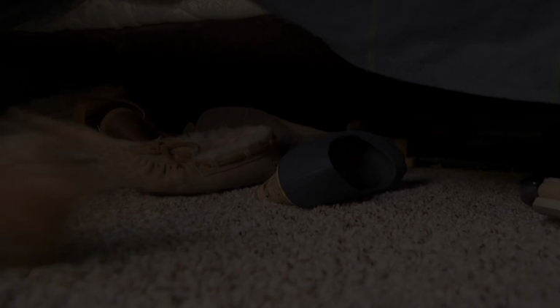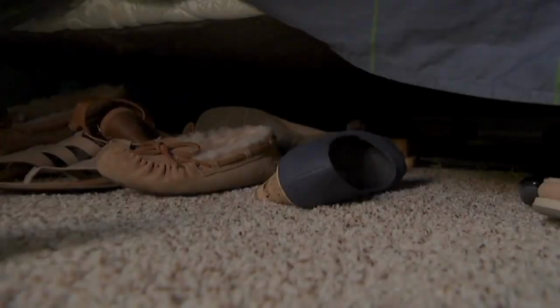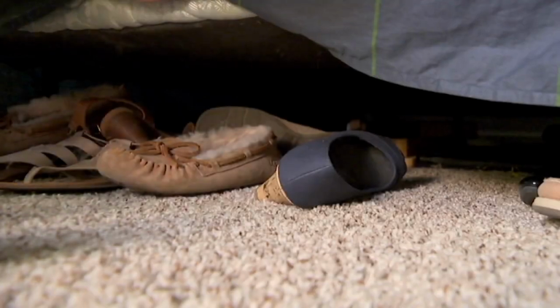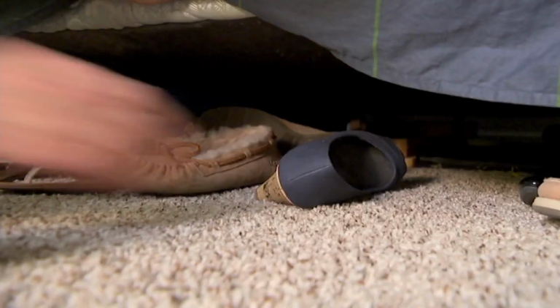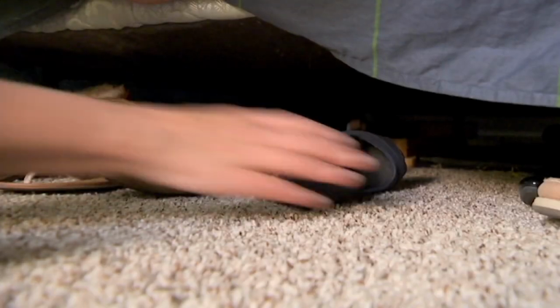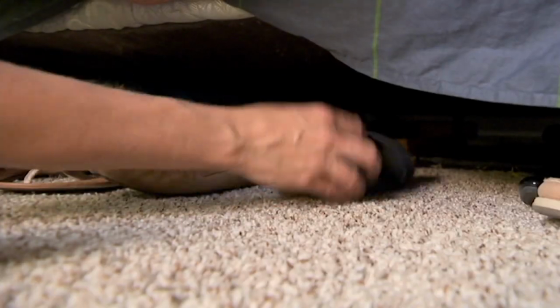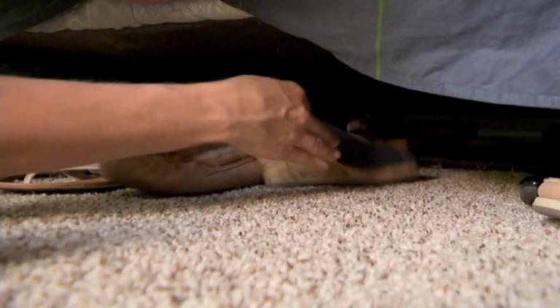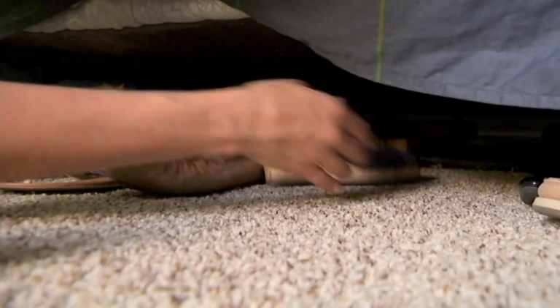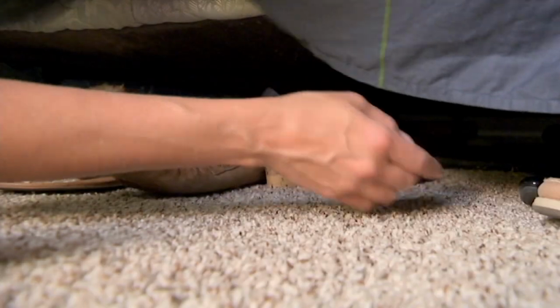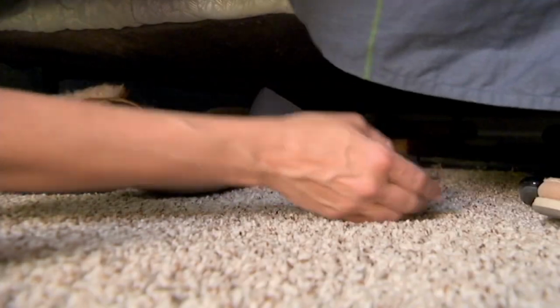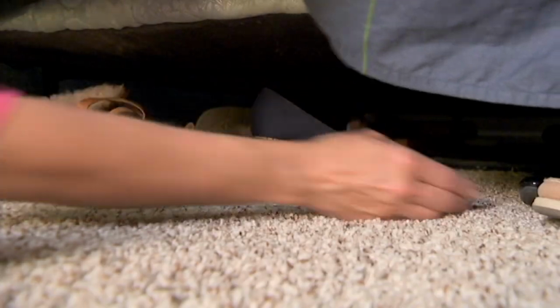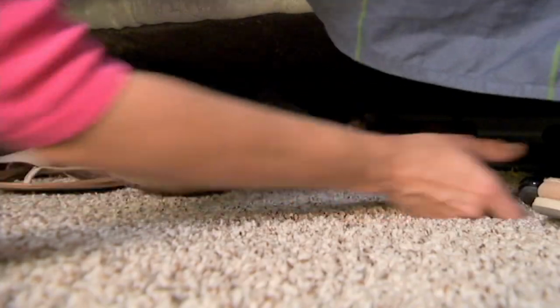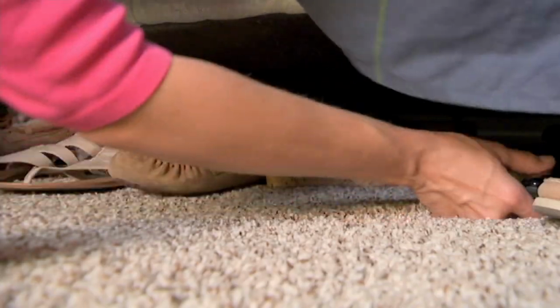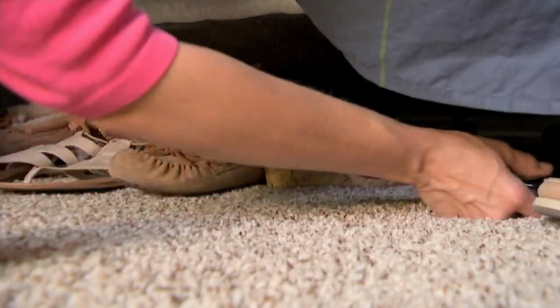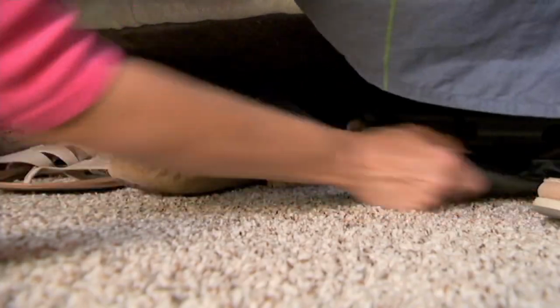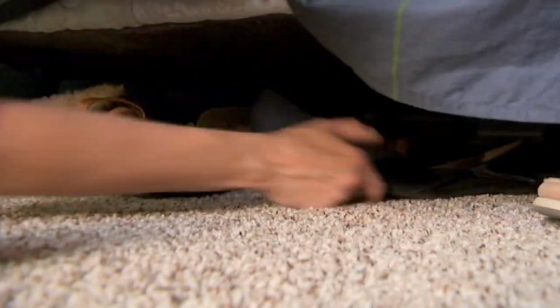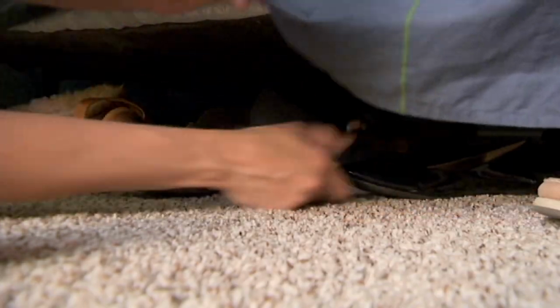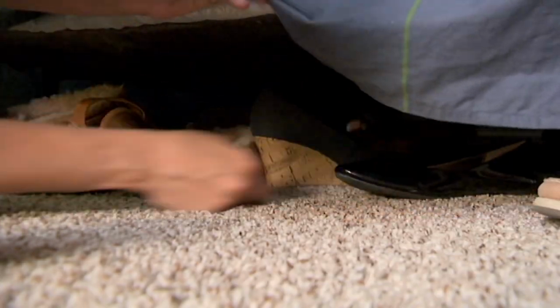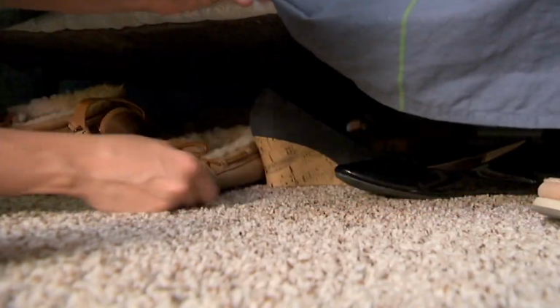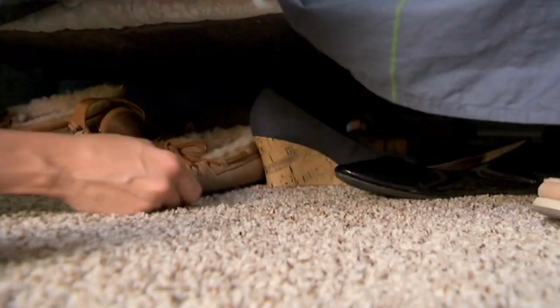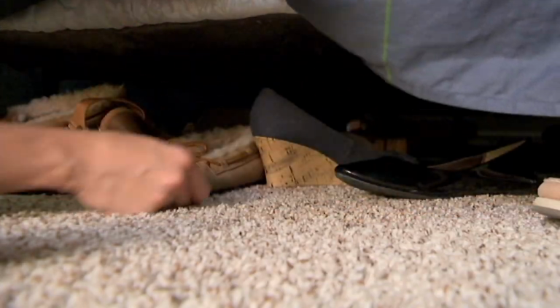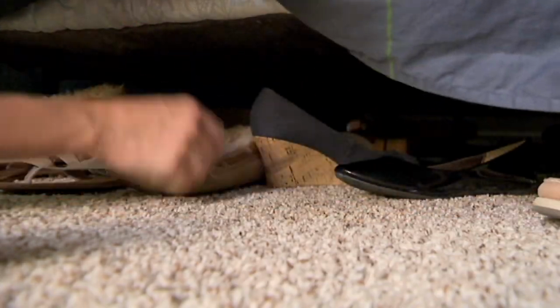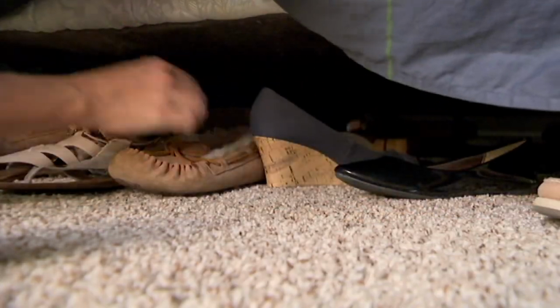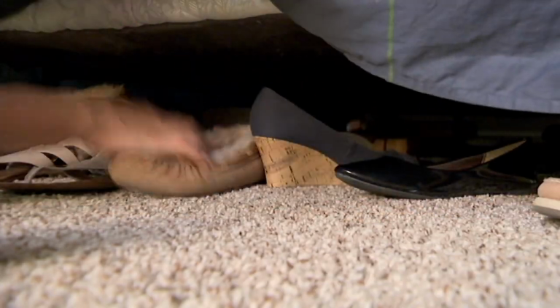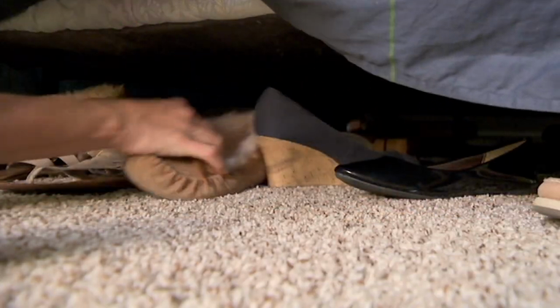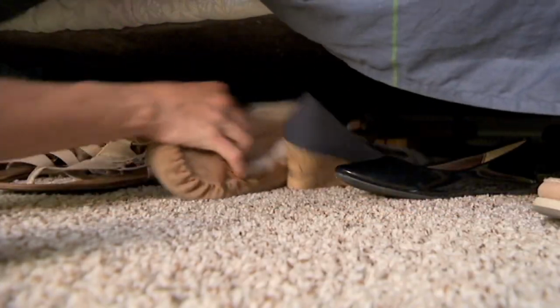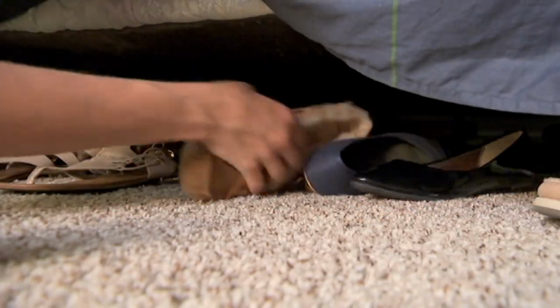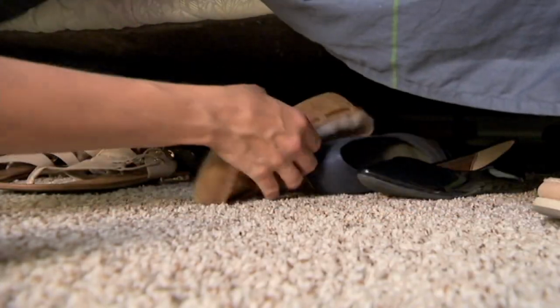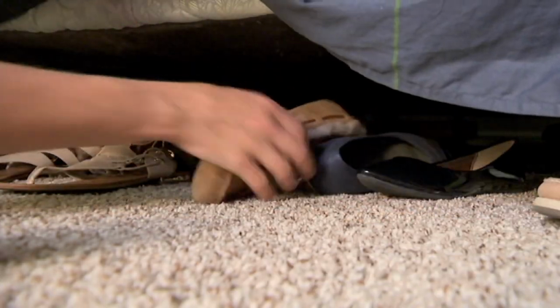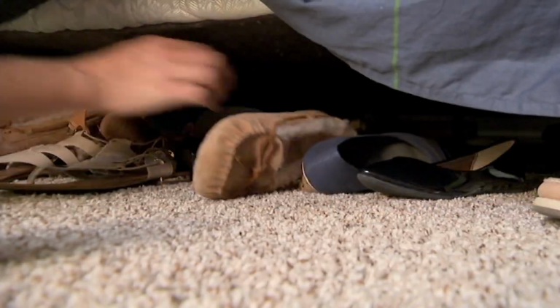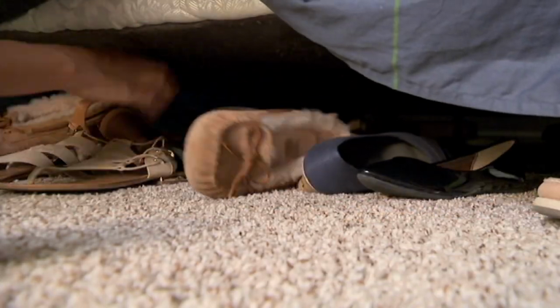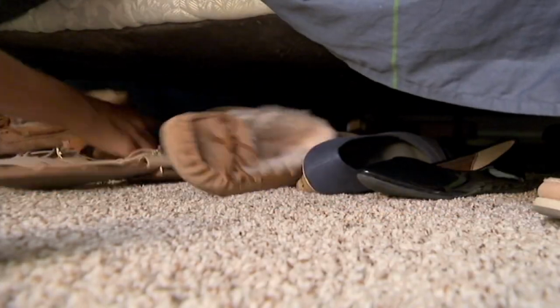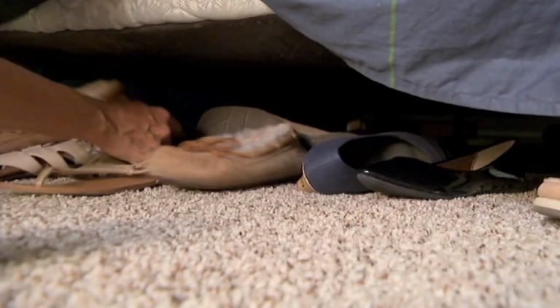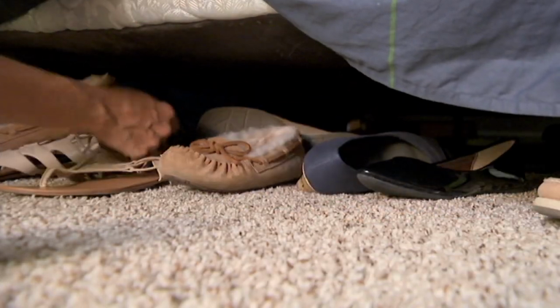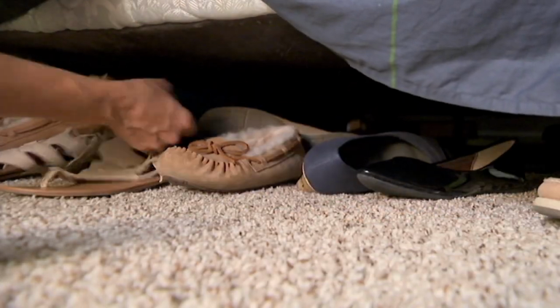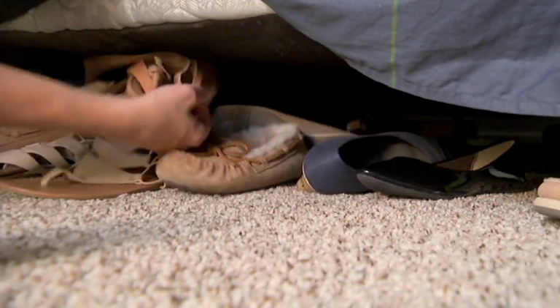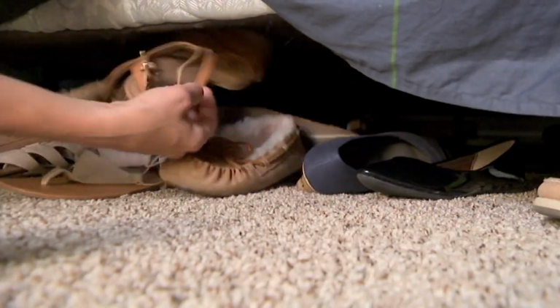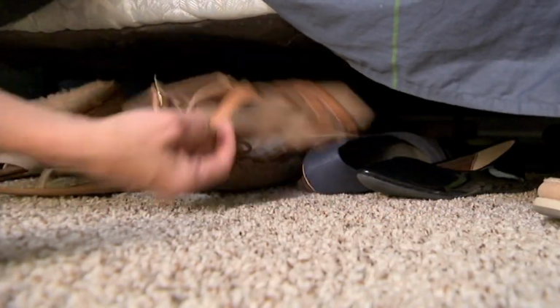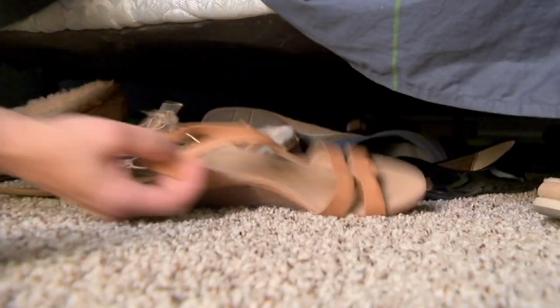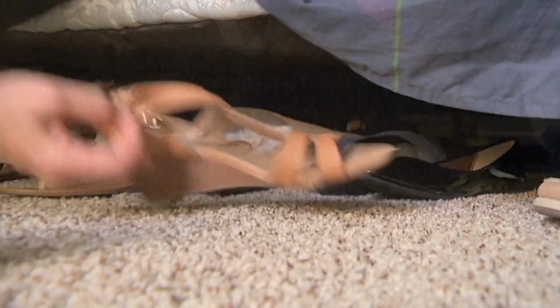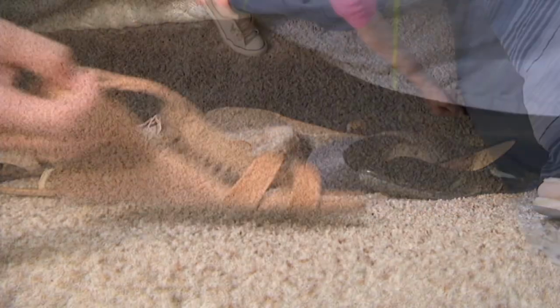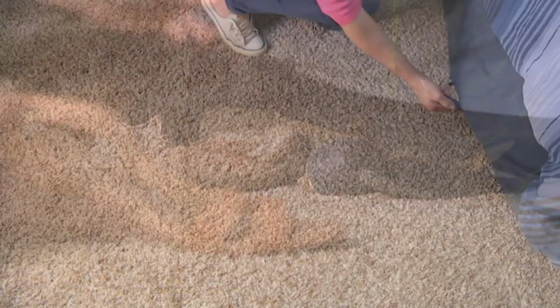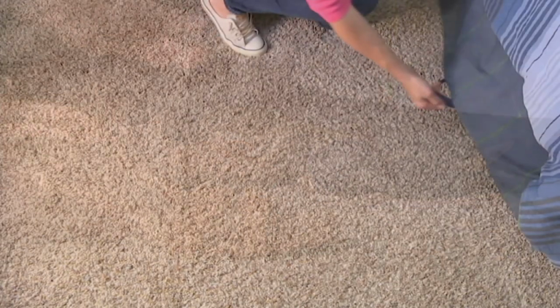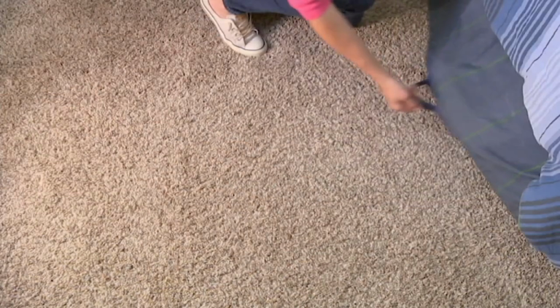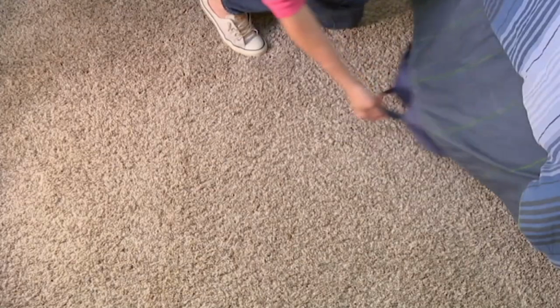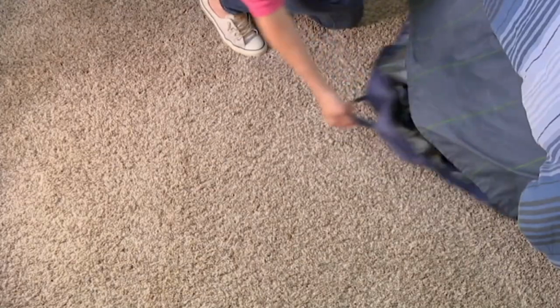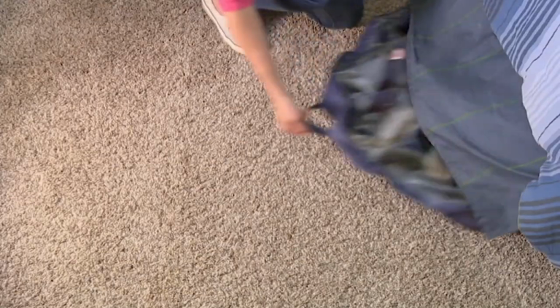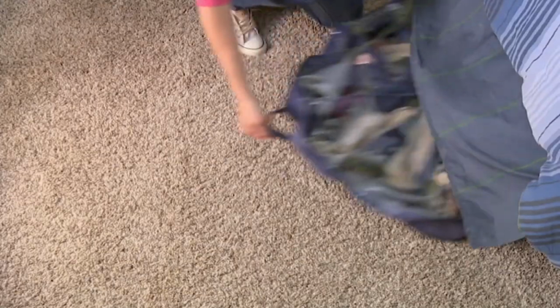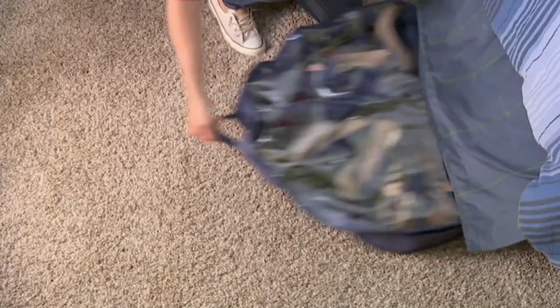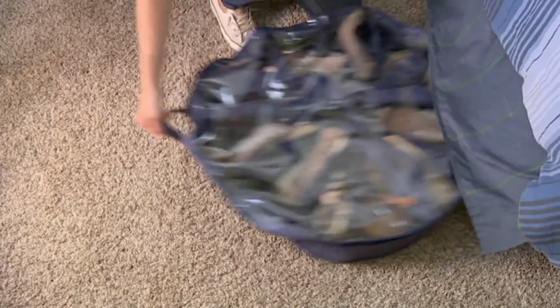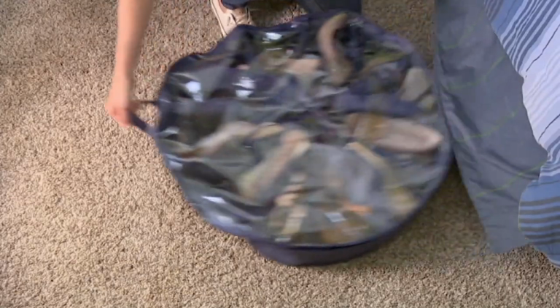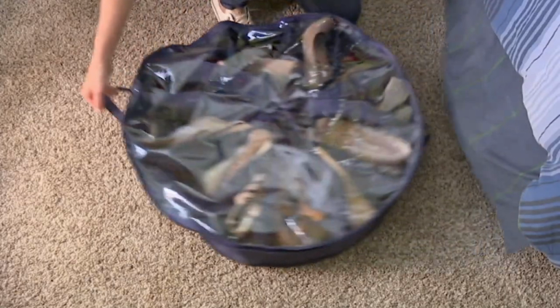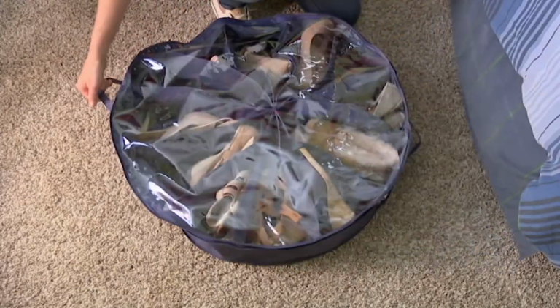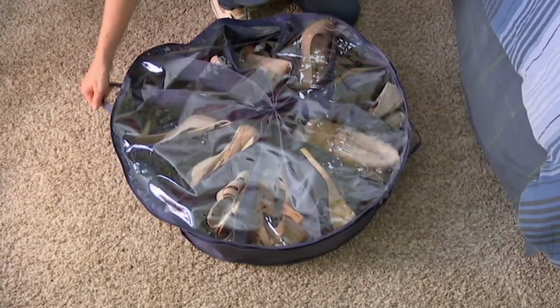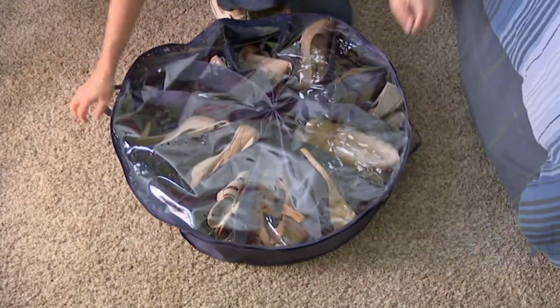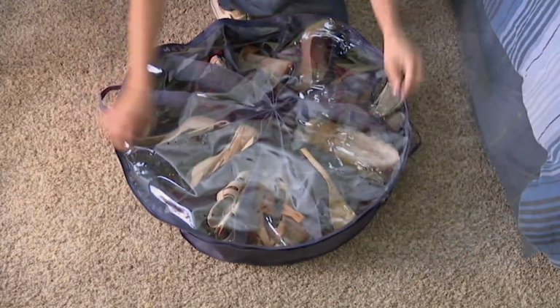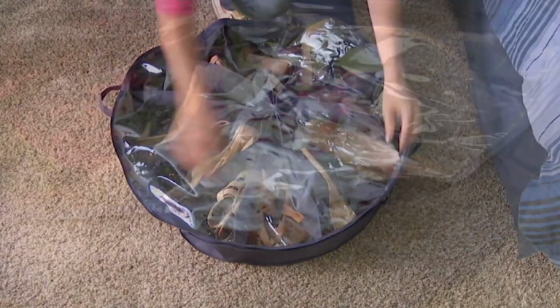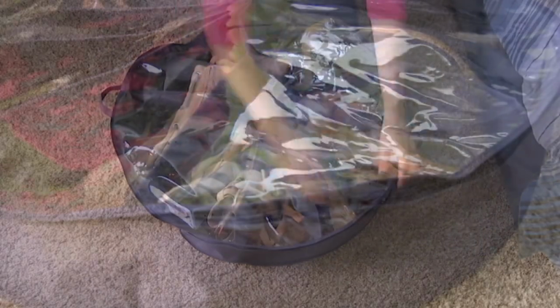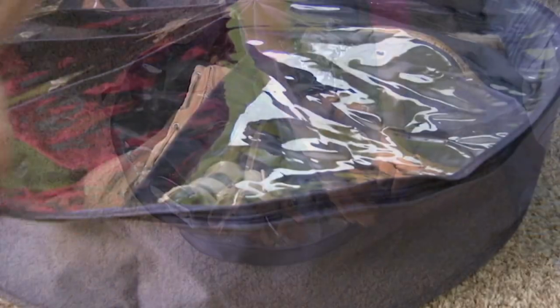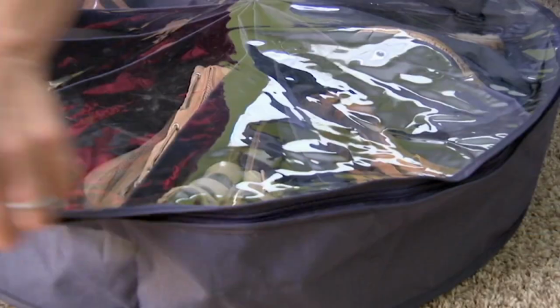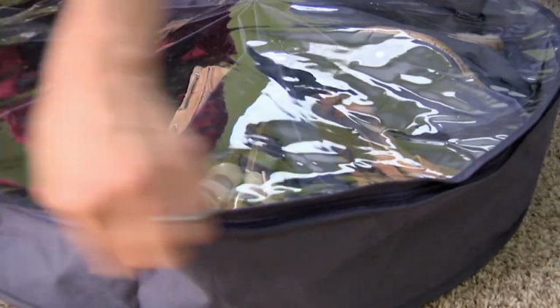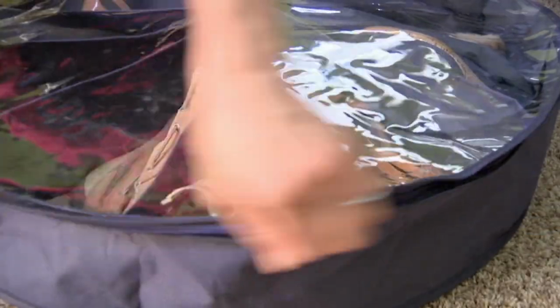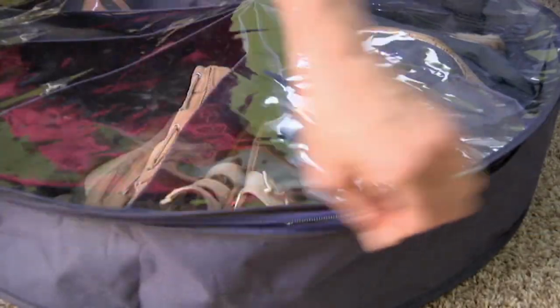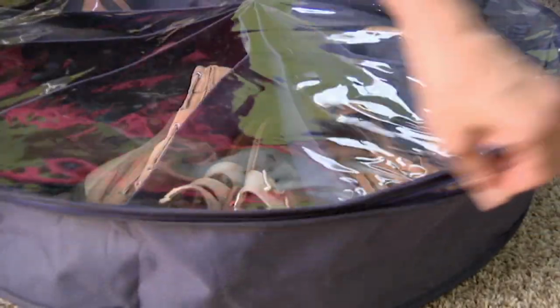We've got some great ones for you today and this is the set of two Shoe Go Round Pinwheel 12-pocket organizer.